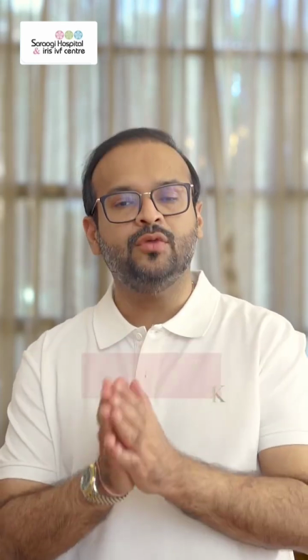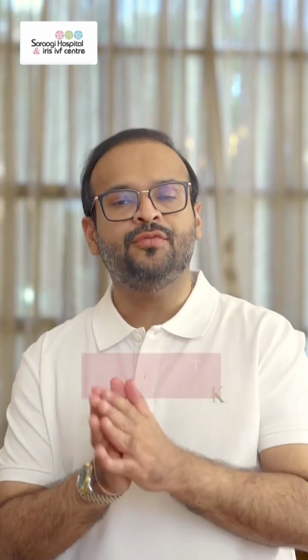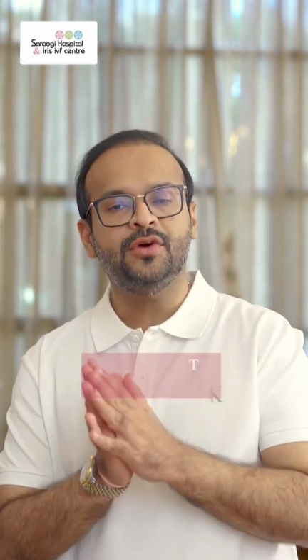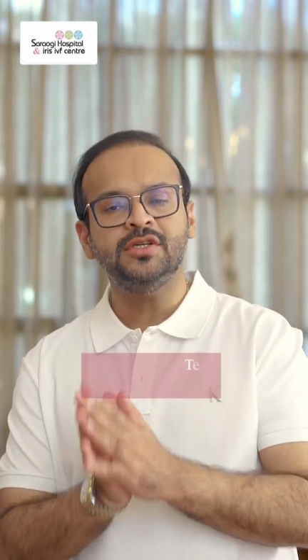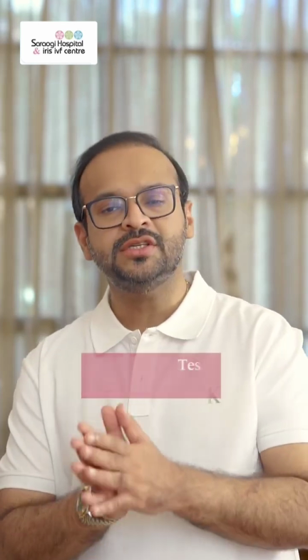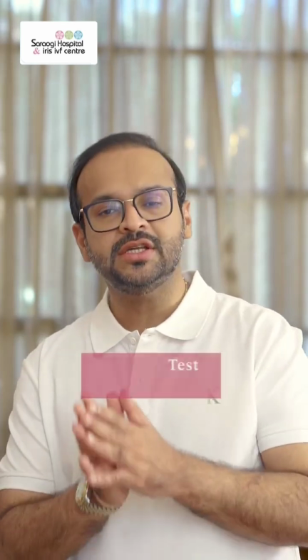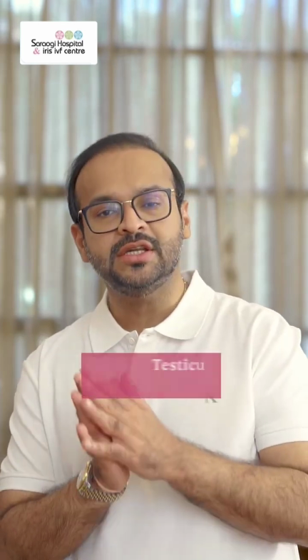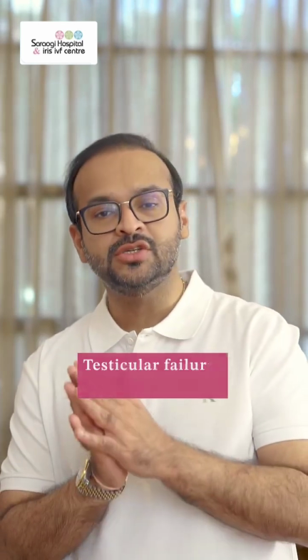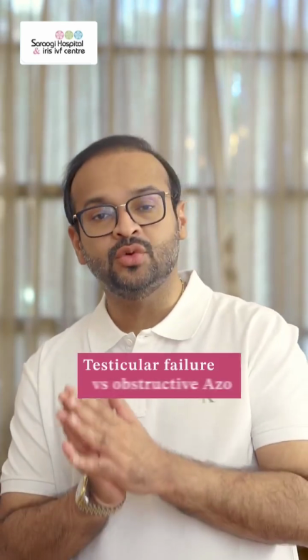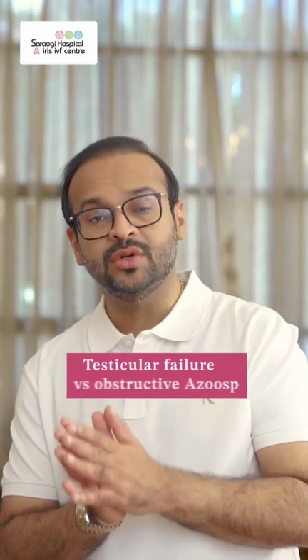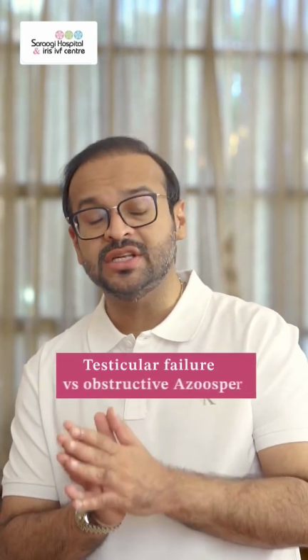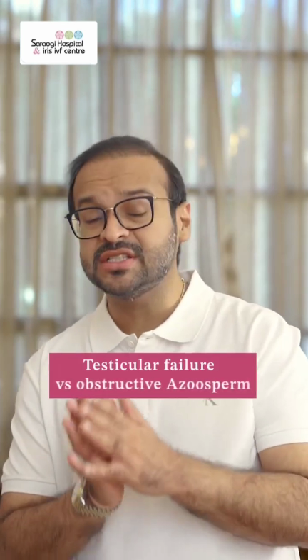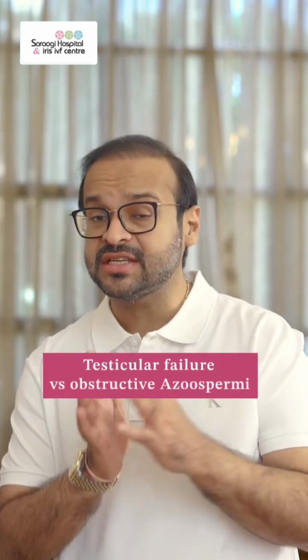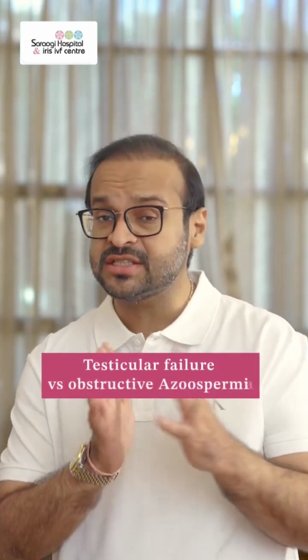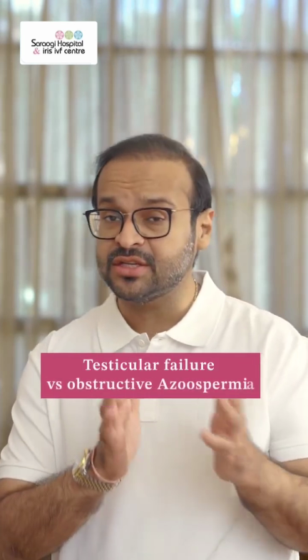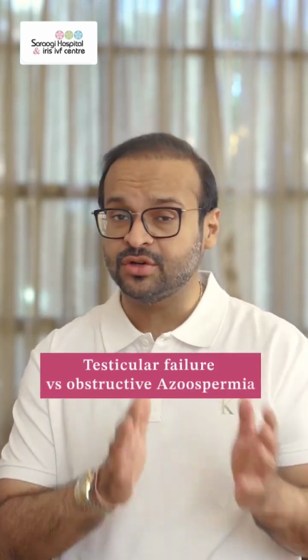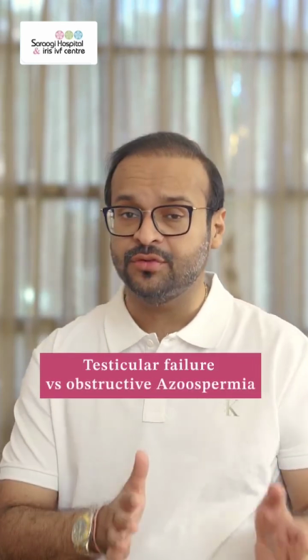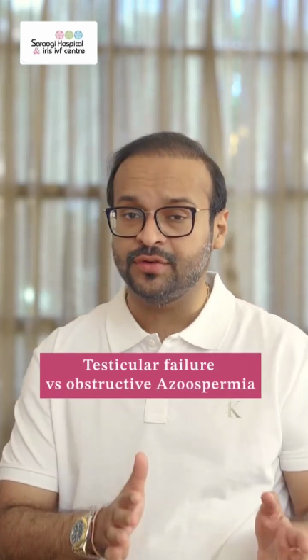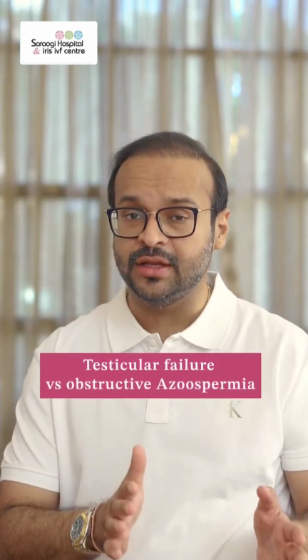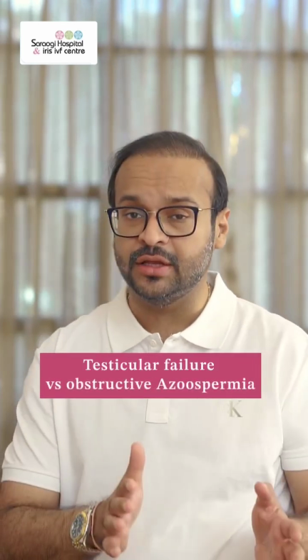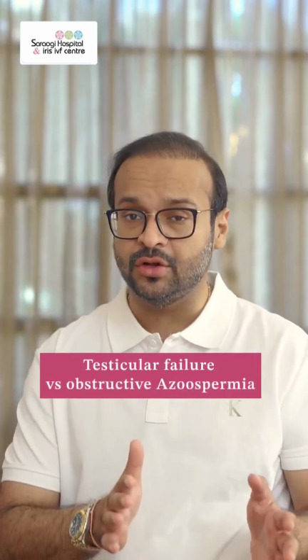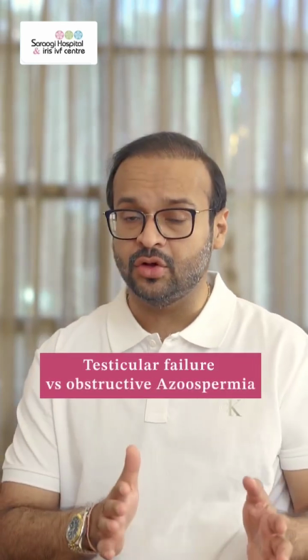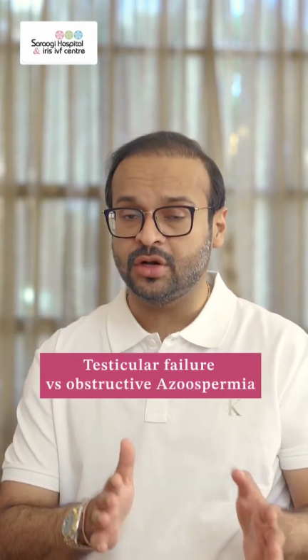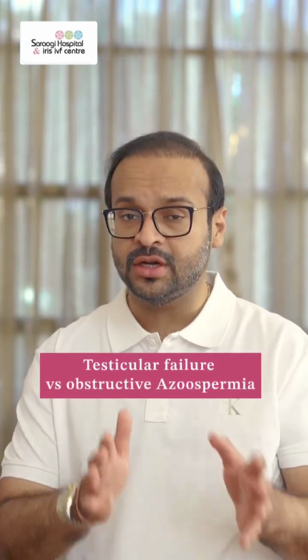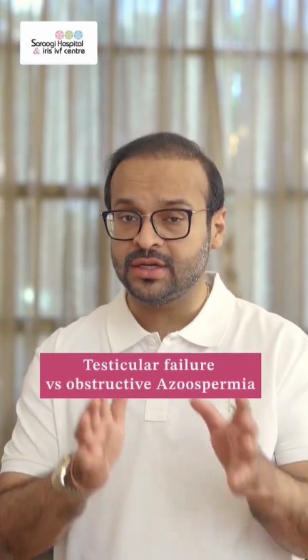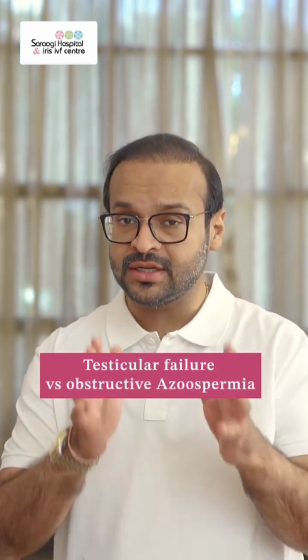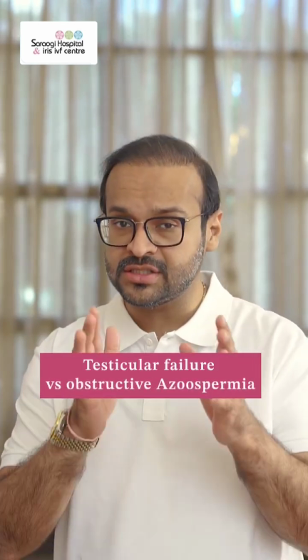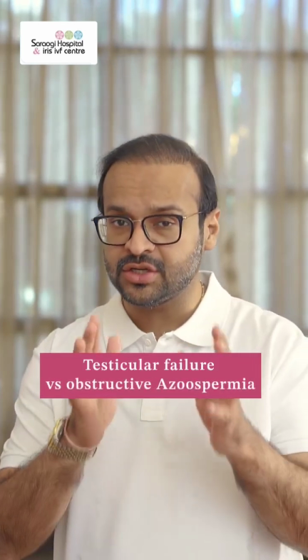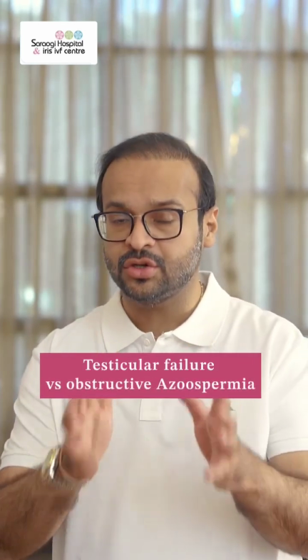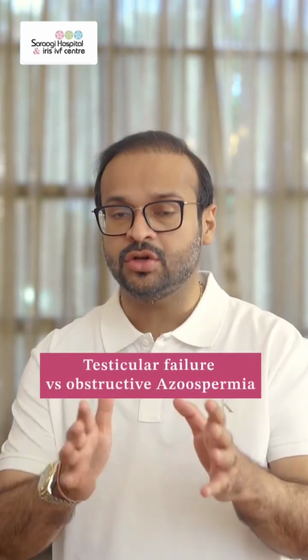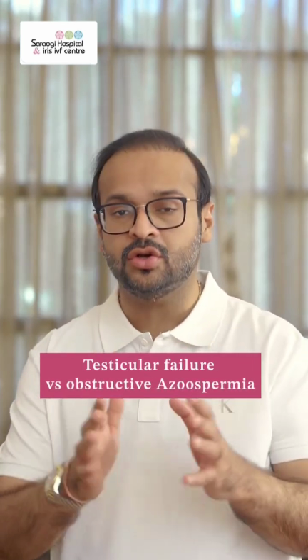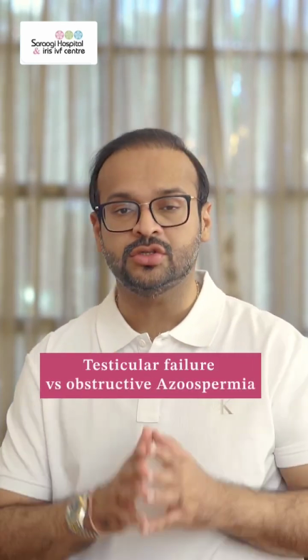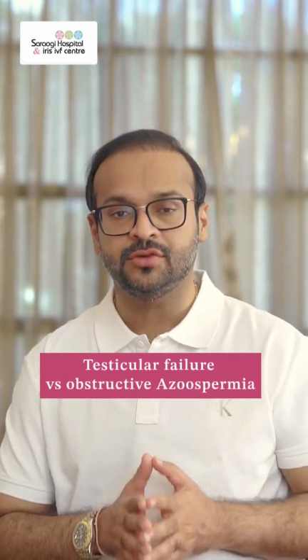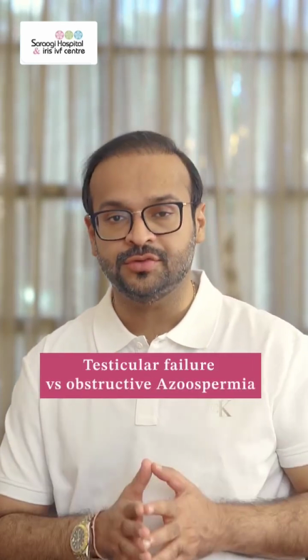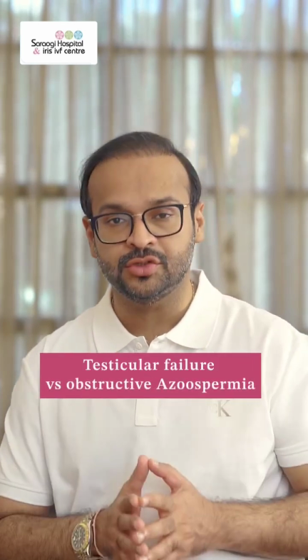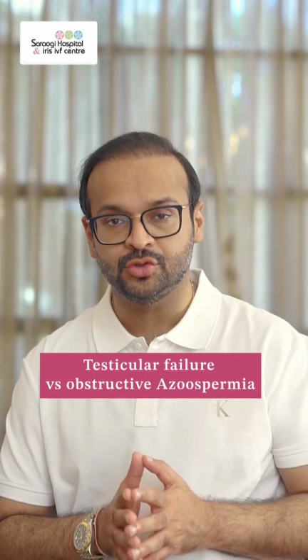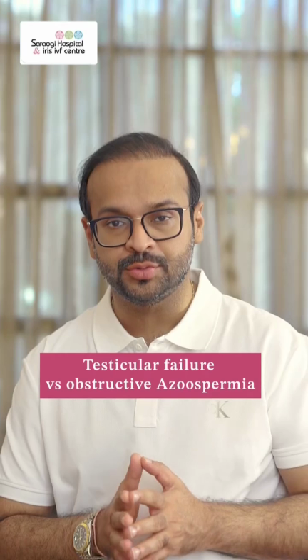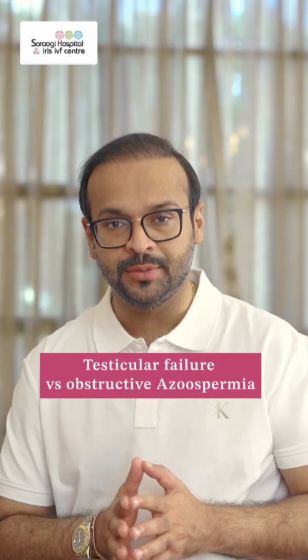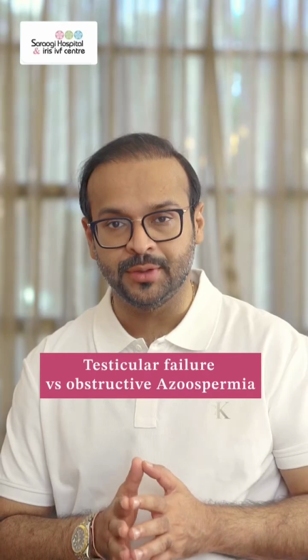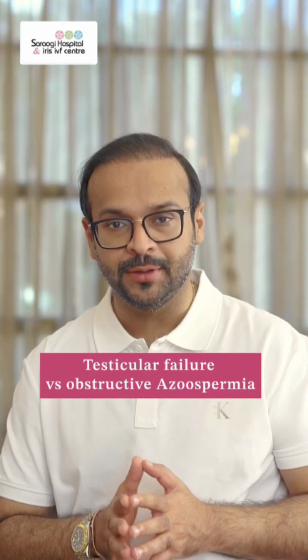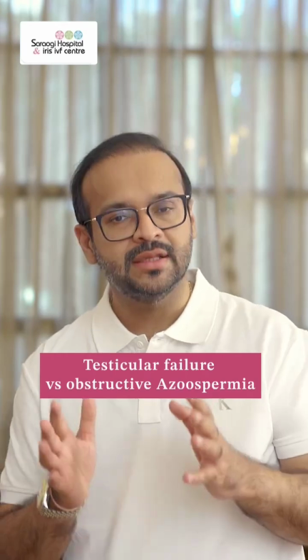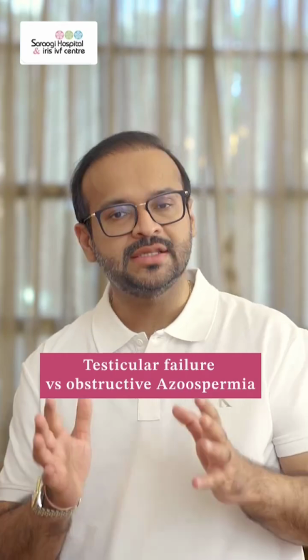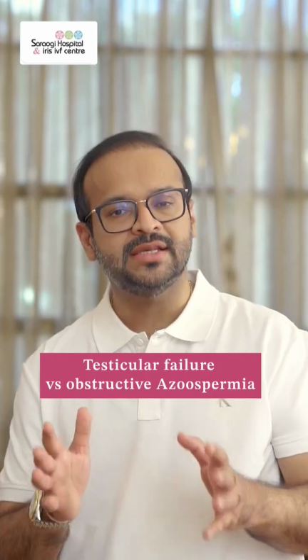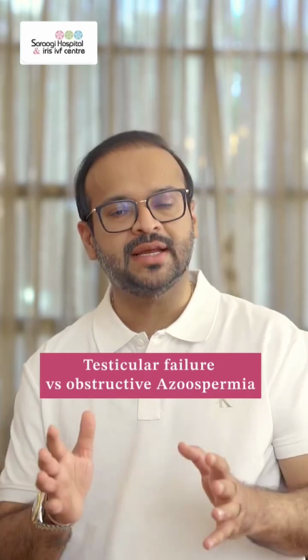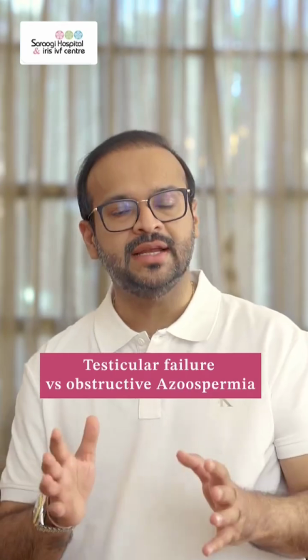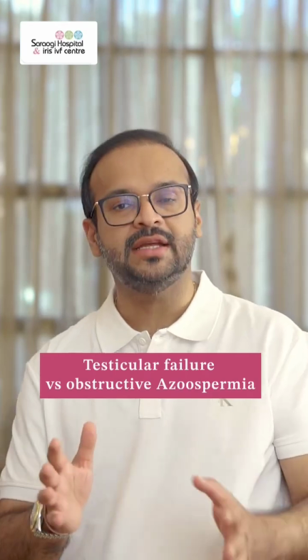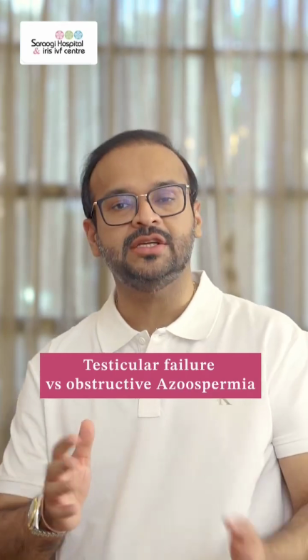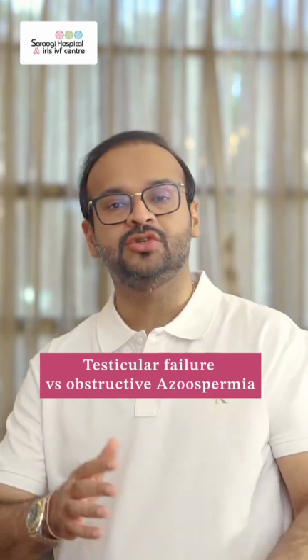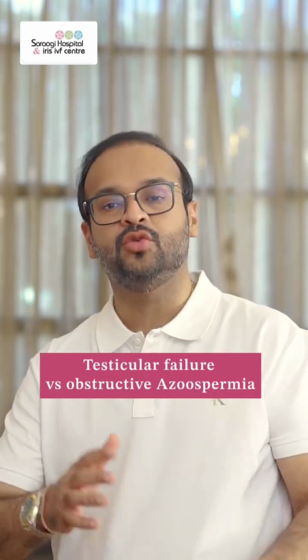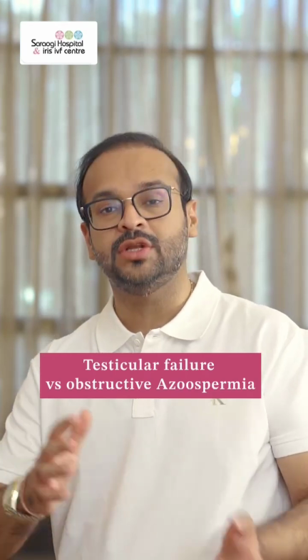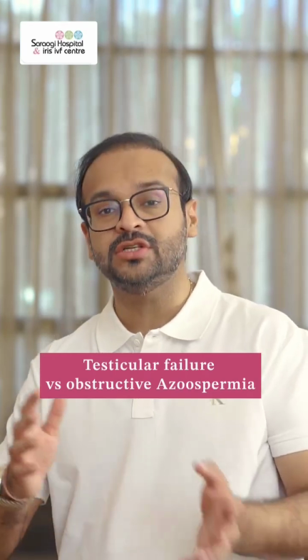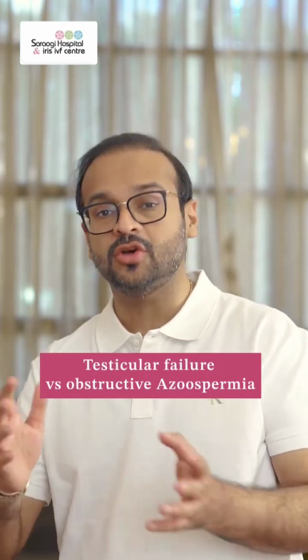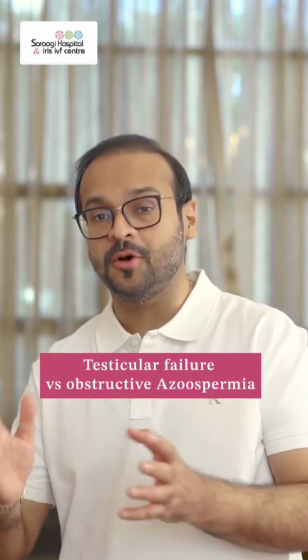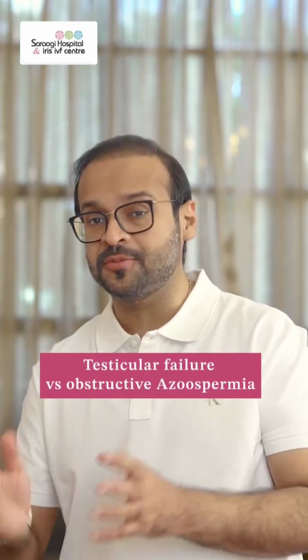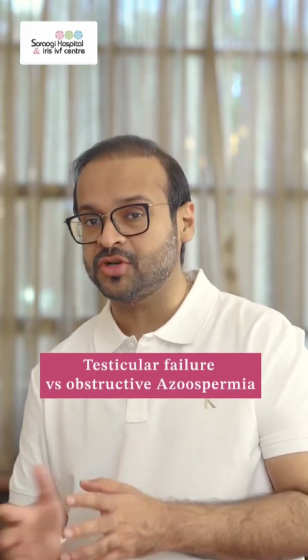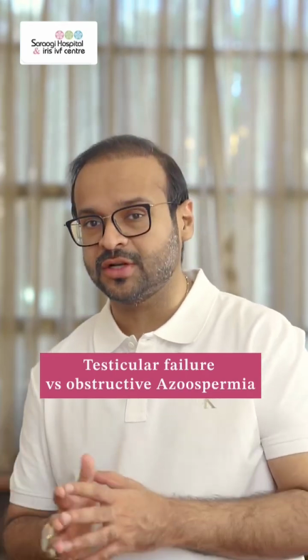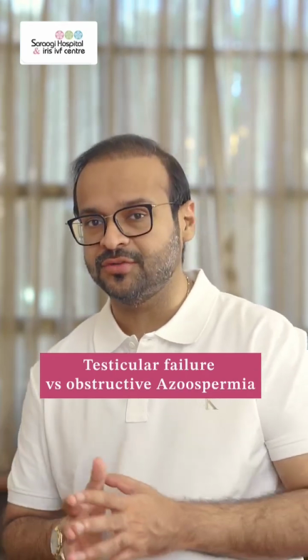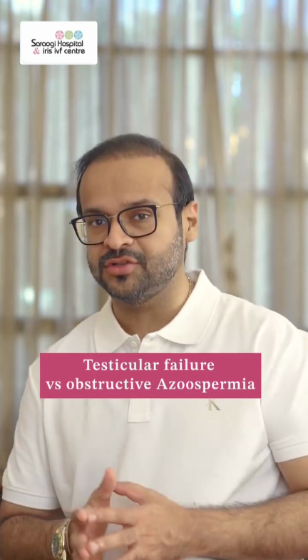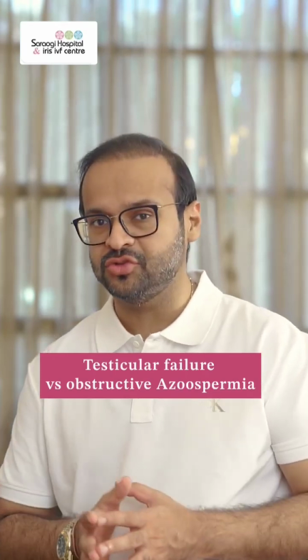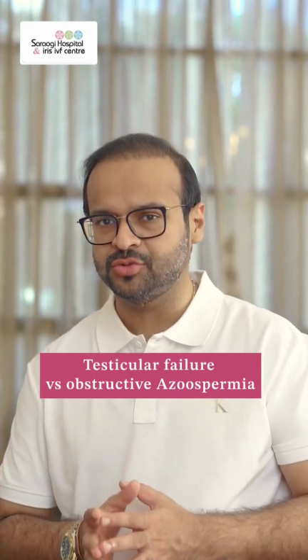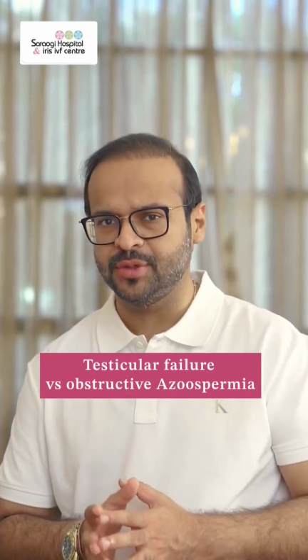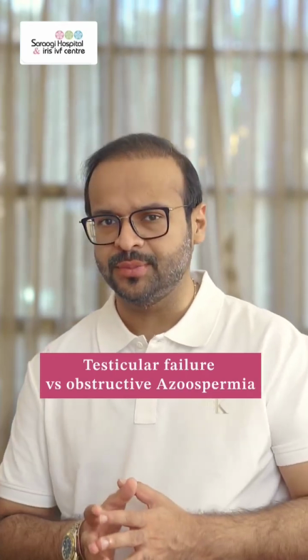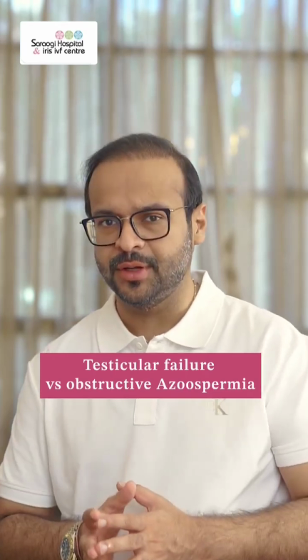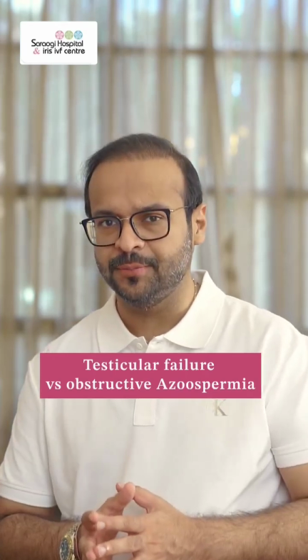The first is known as testicular failure, or a testicular cause of azoospermia. The second is known as obstructive azoospermia.